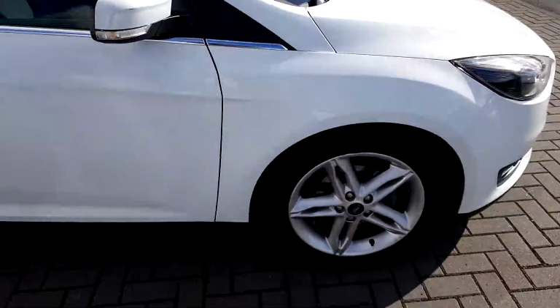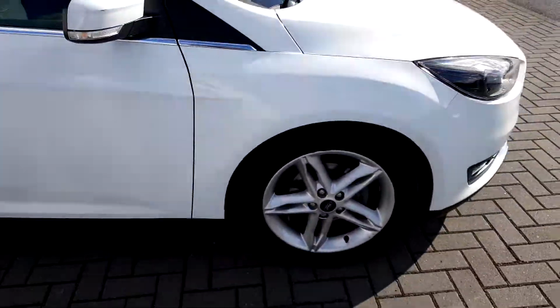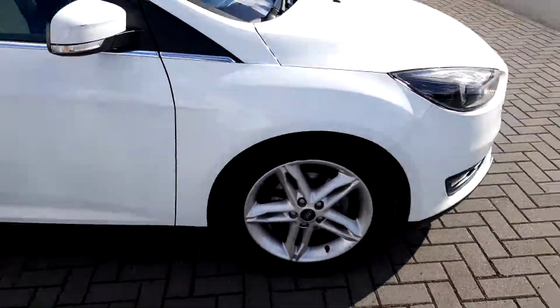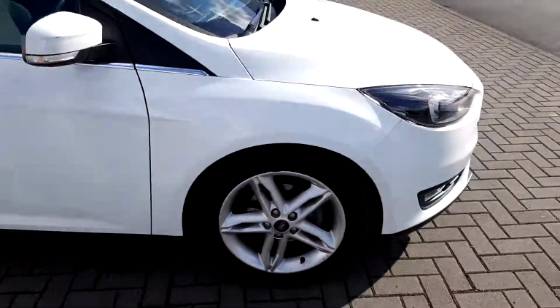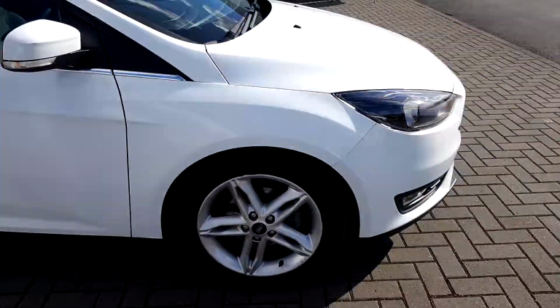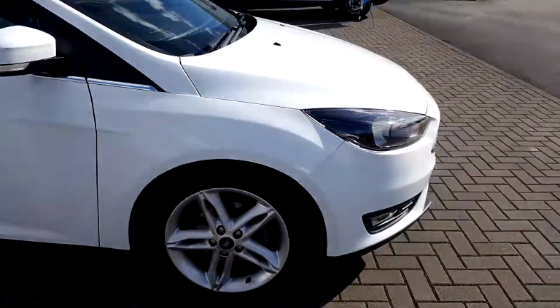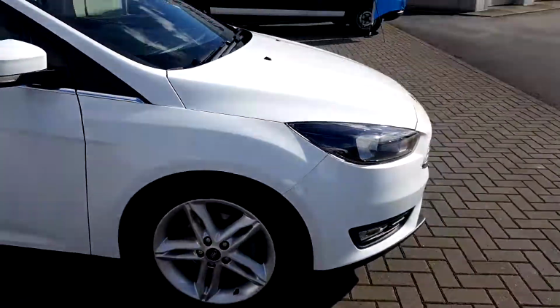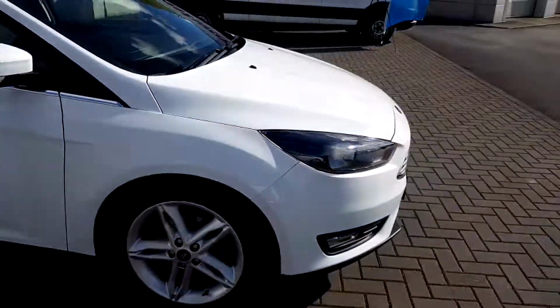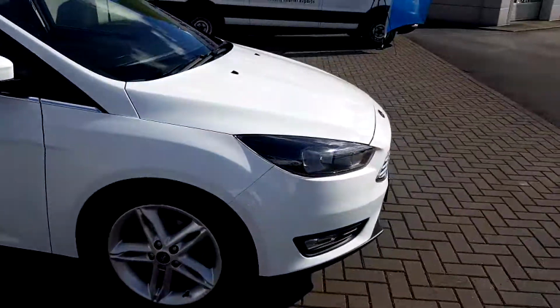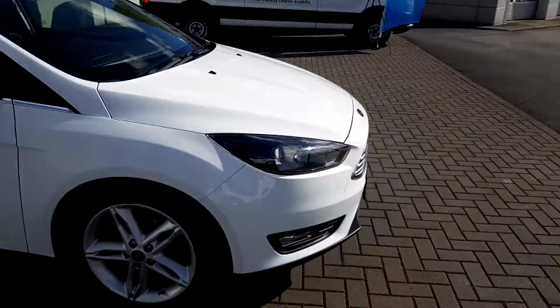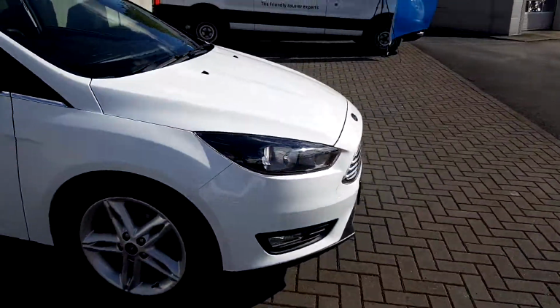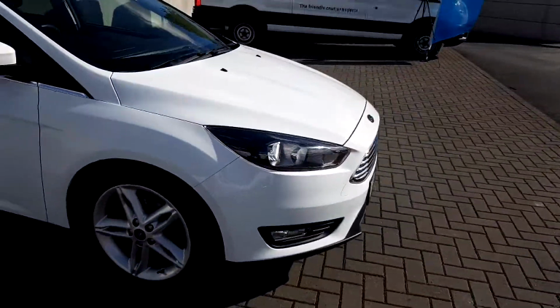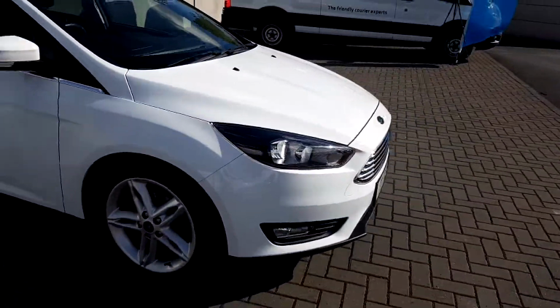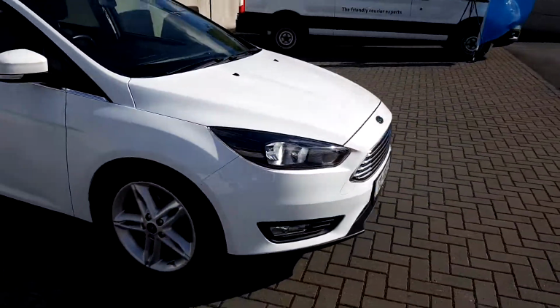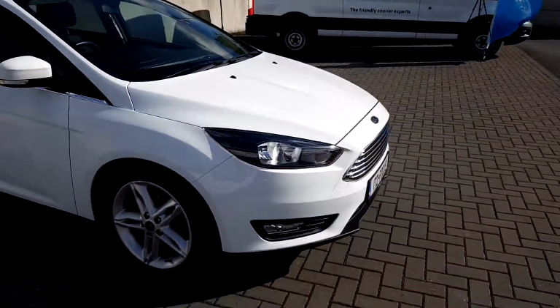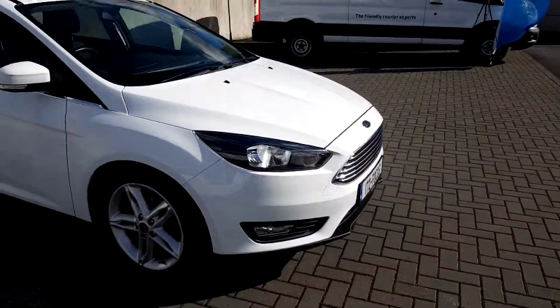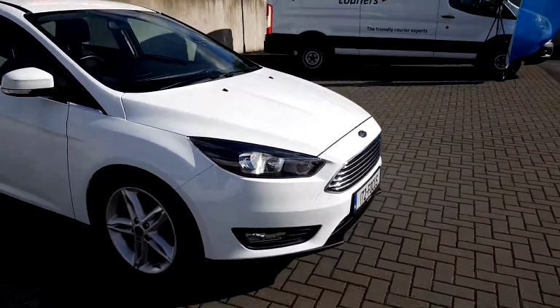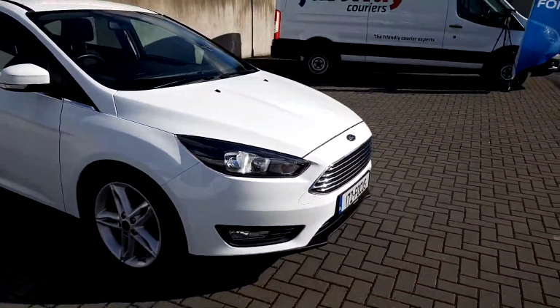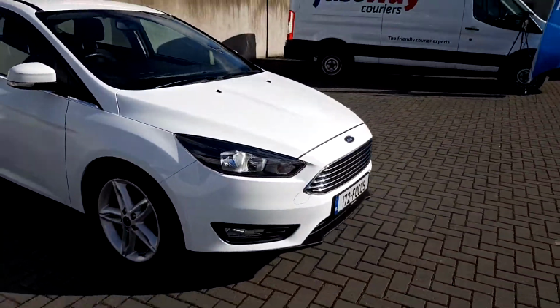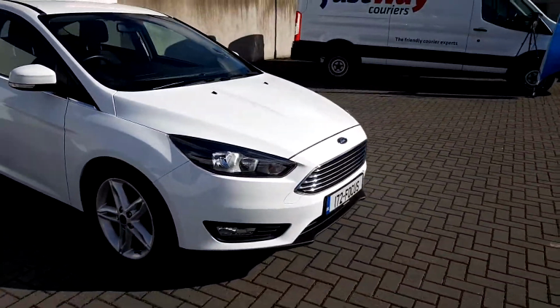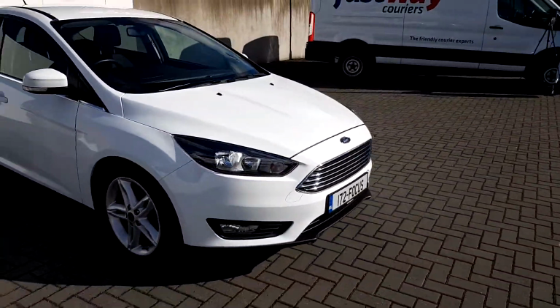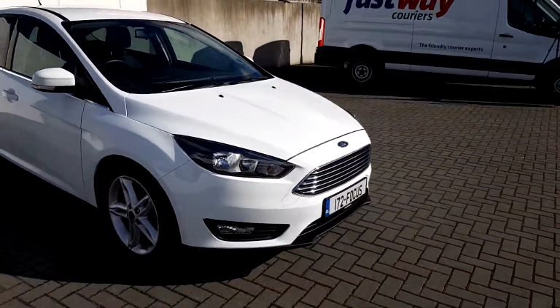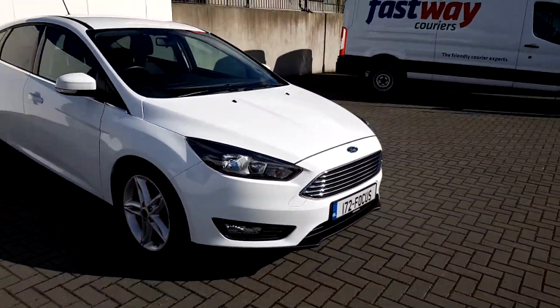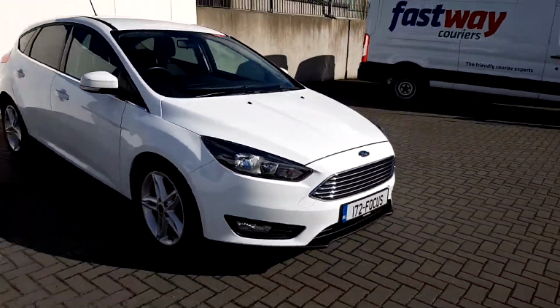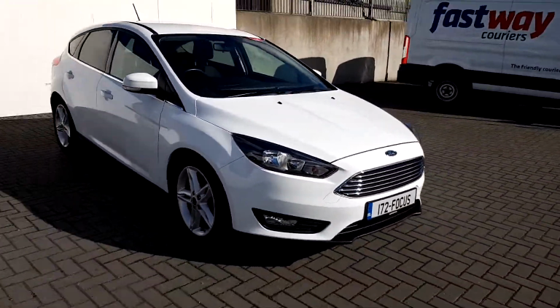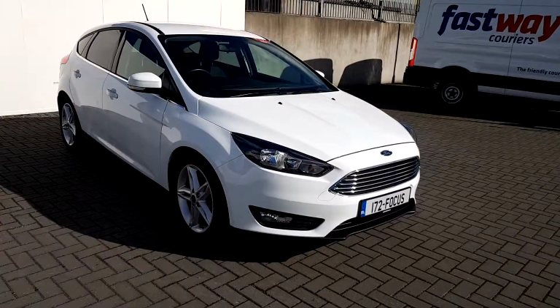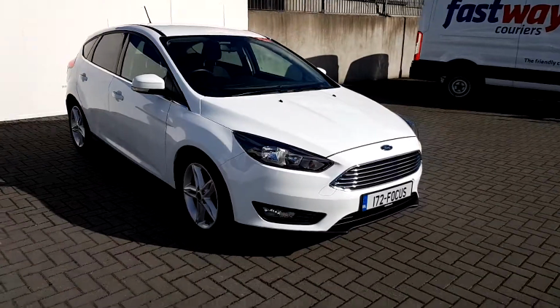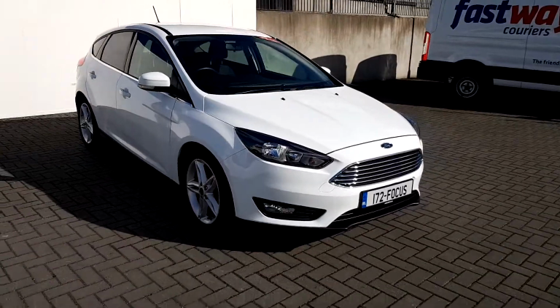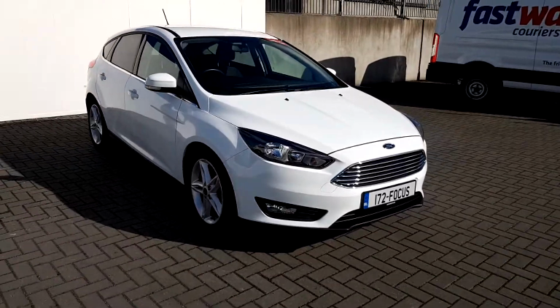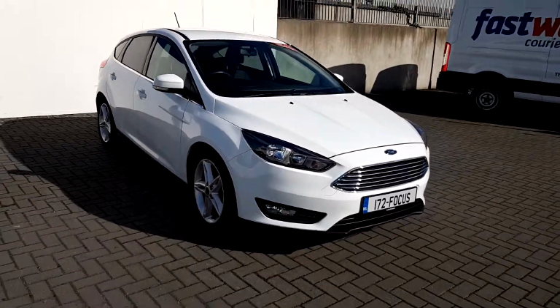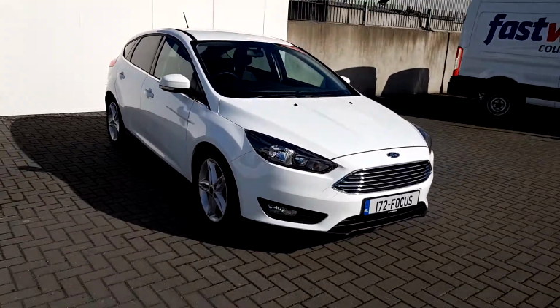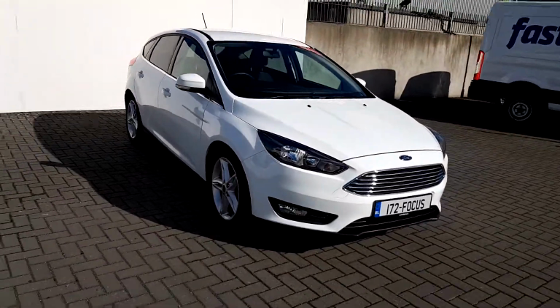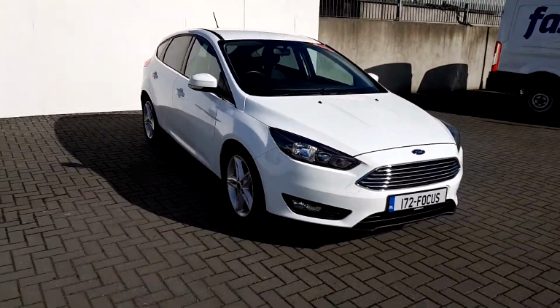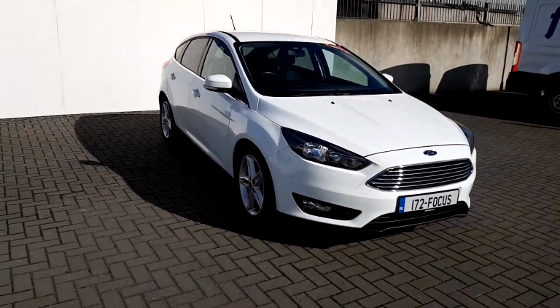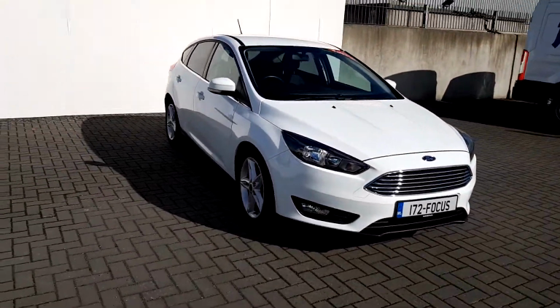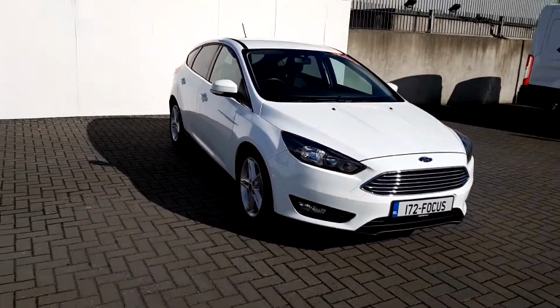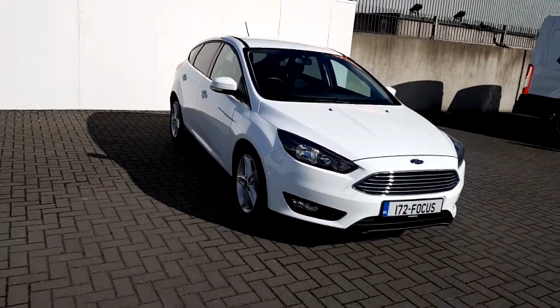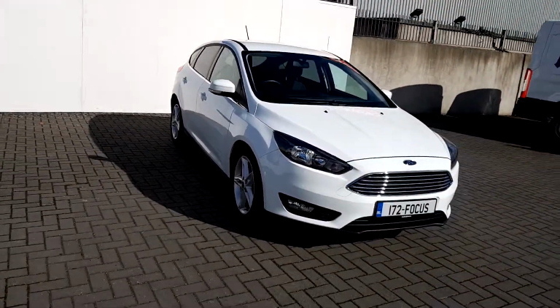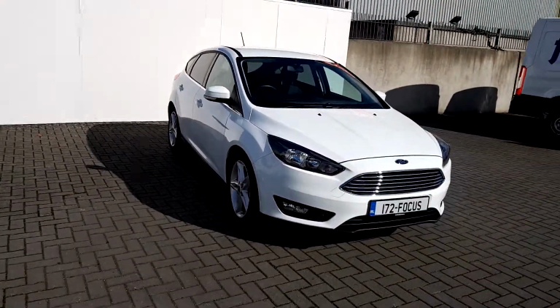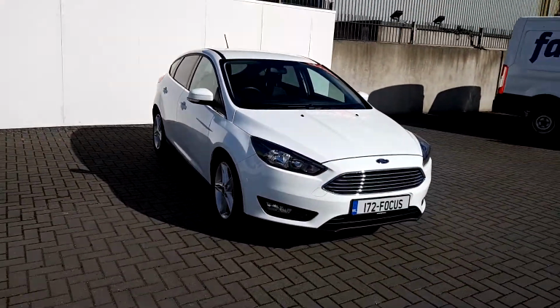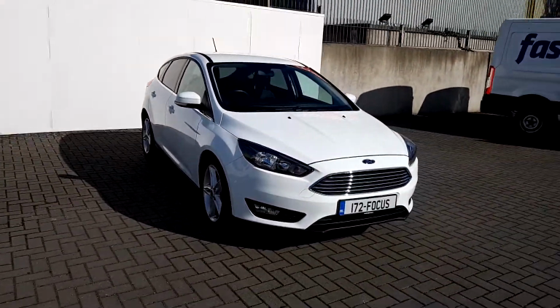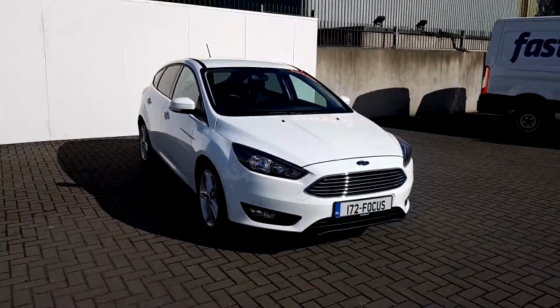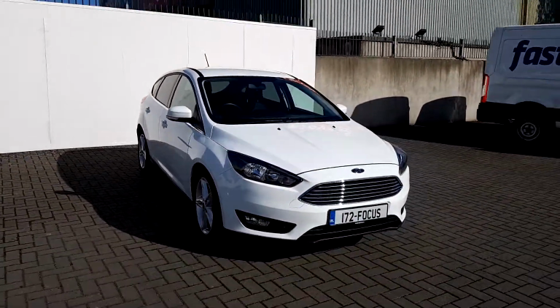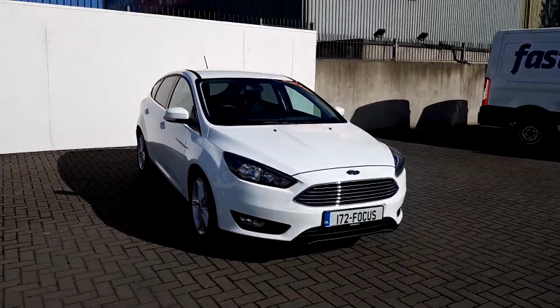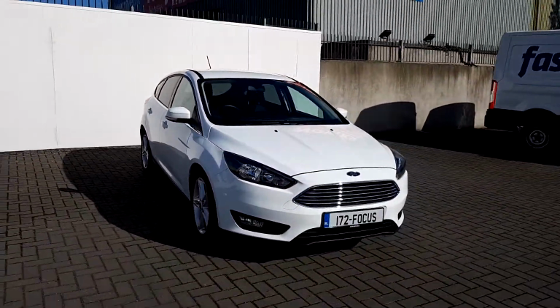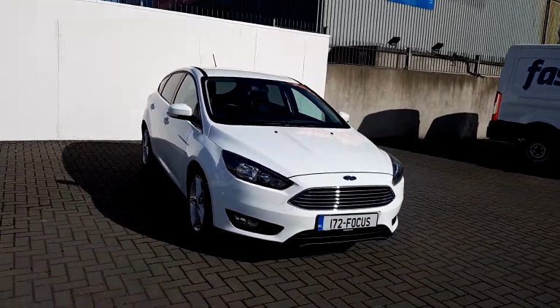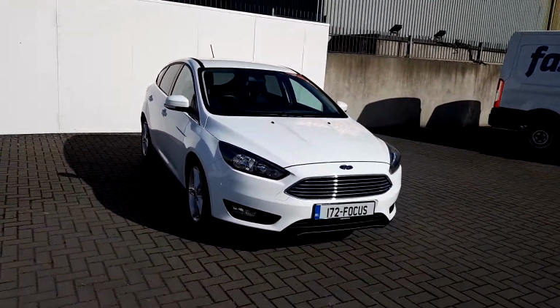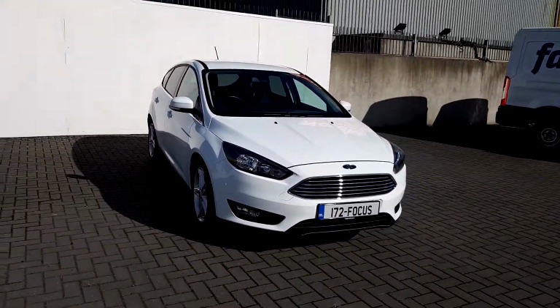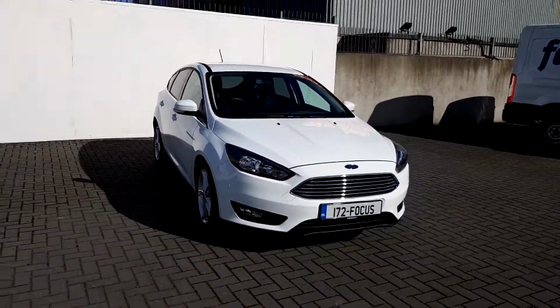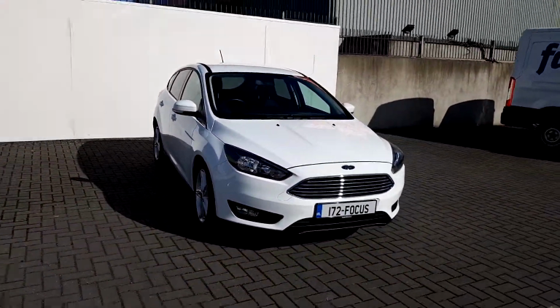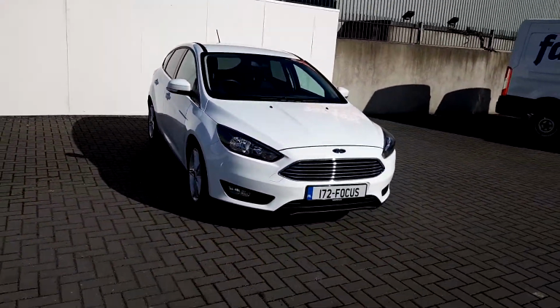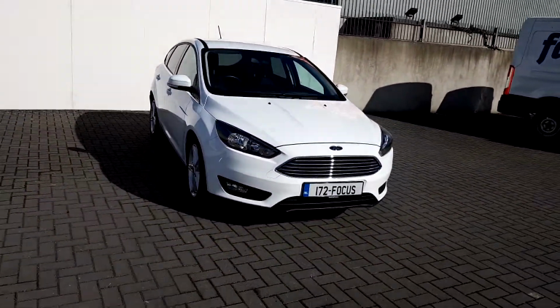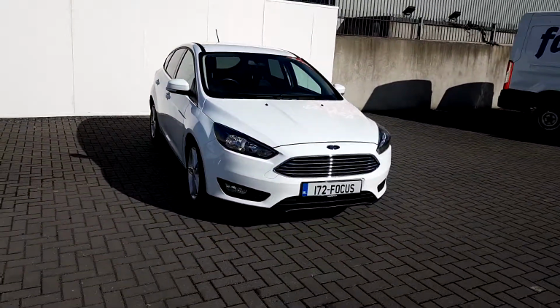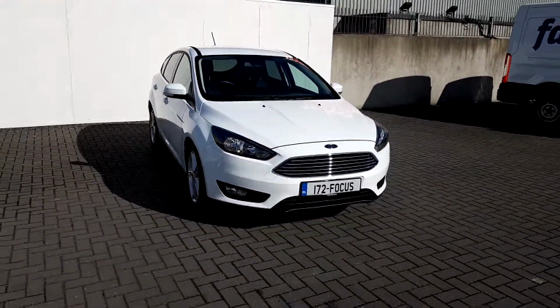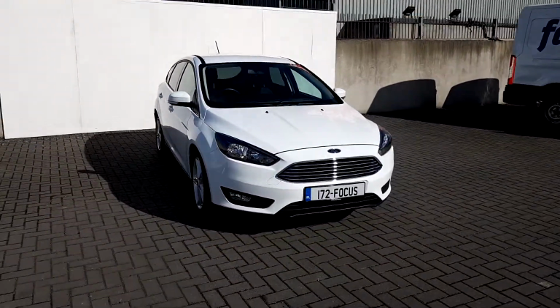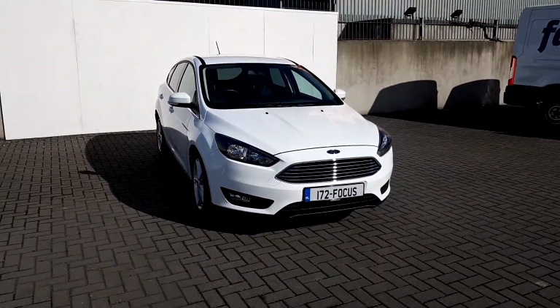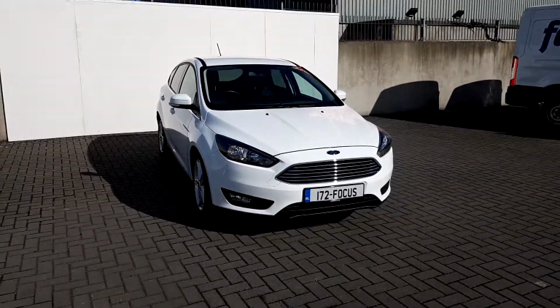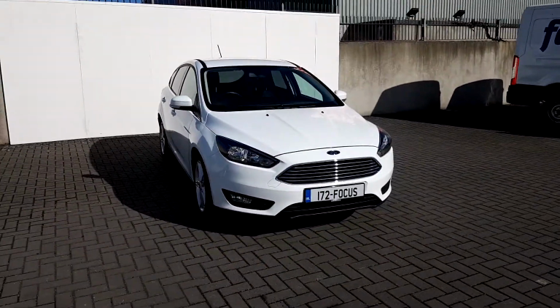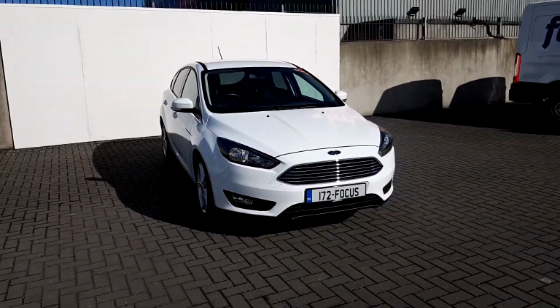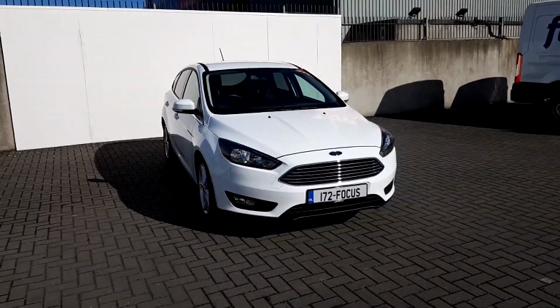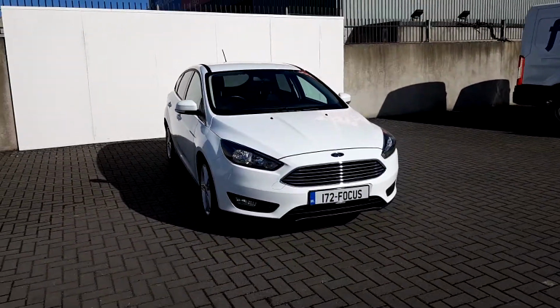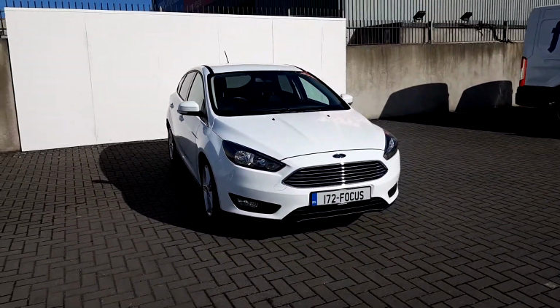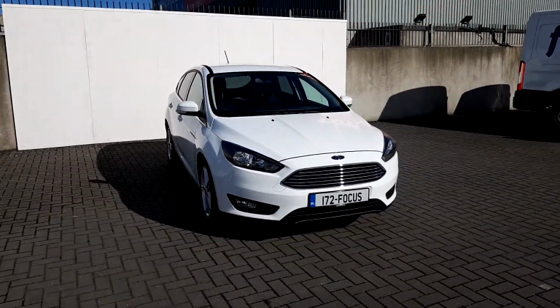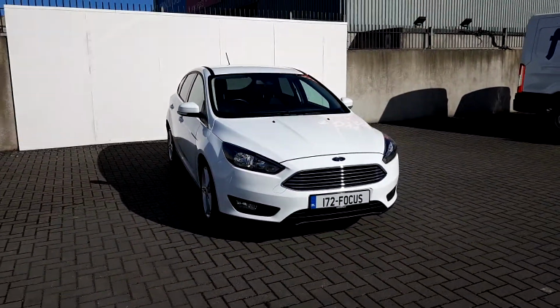For more information on this car, please visit us at Joe Duffy Ford or visit us online at JoeDuffy.ie.